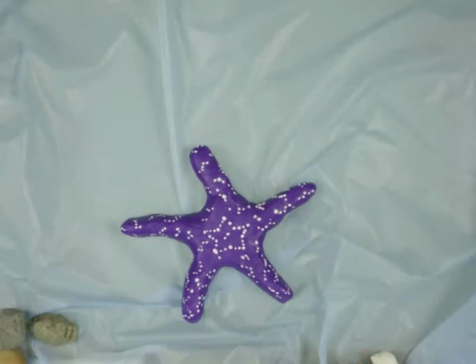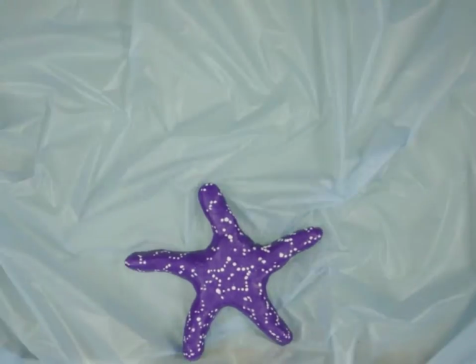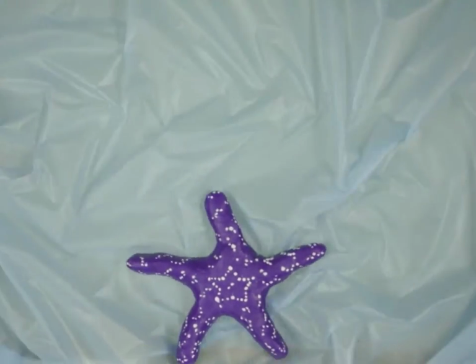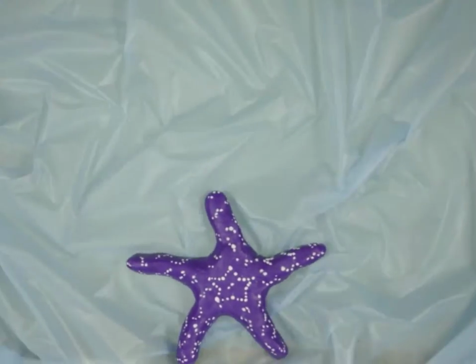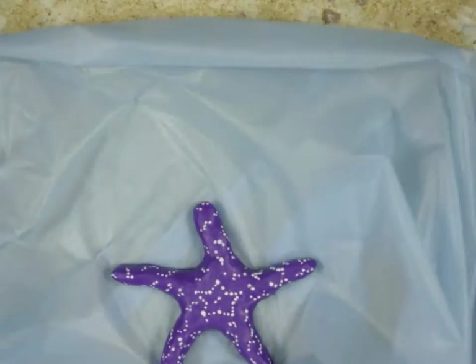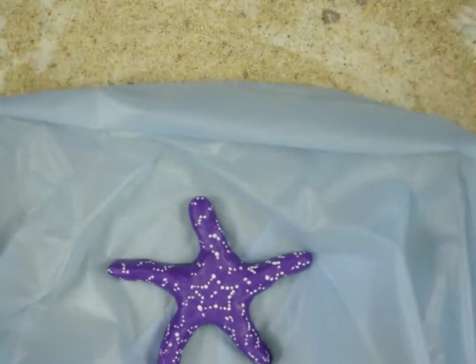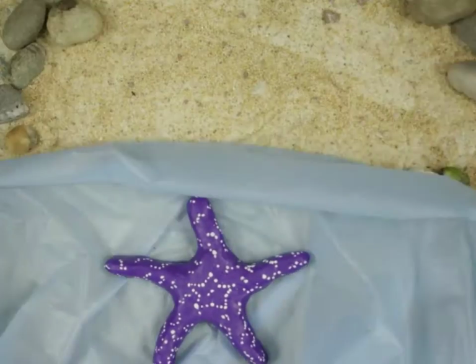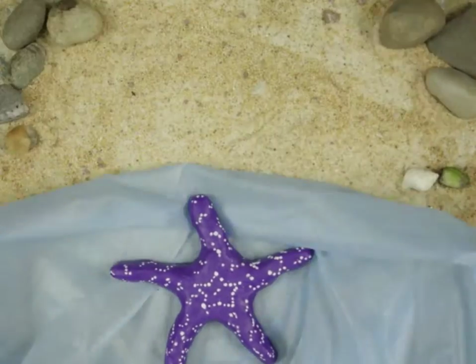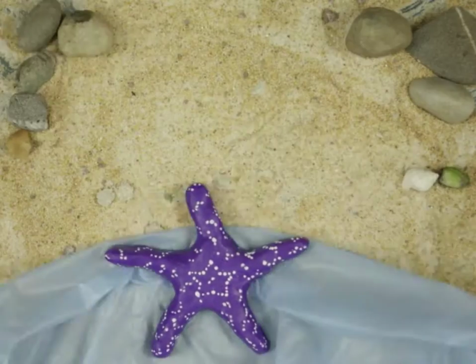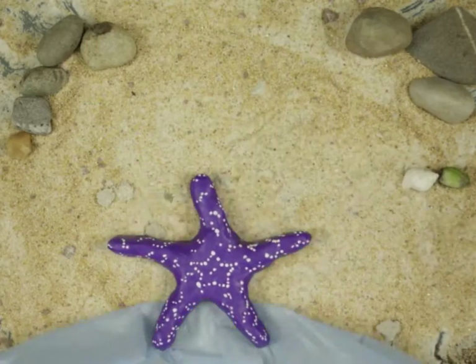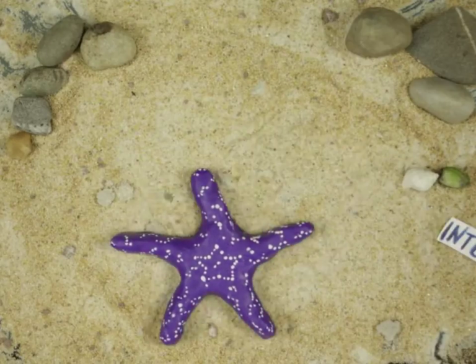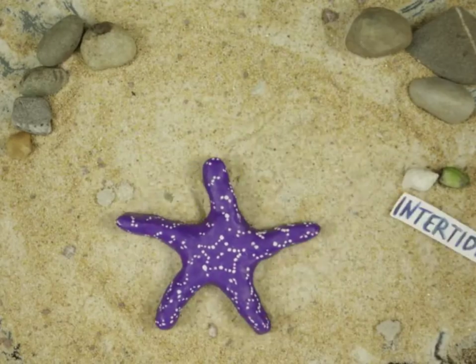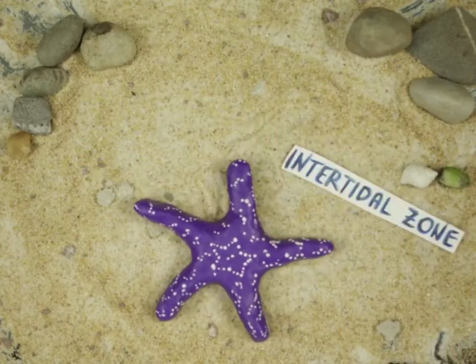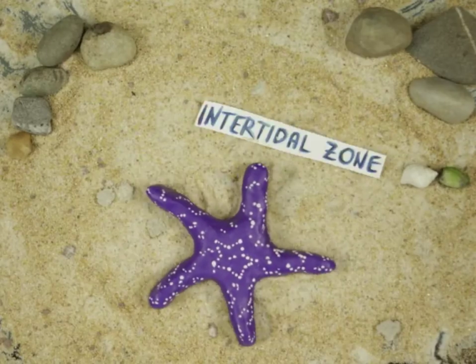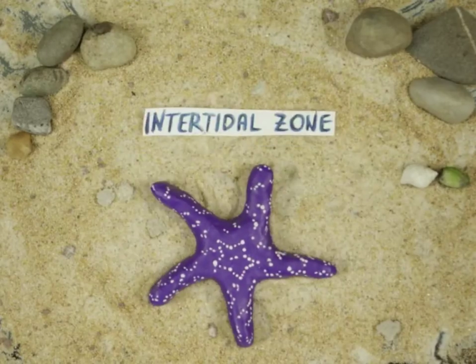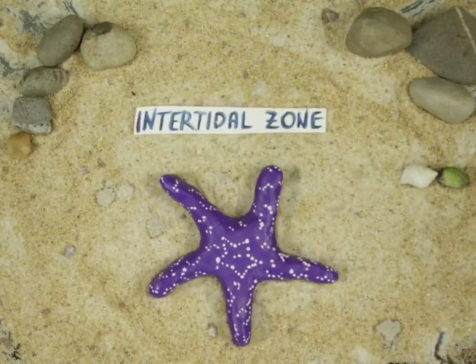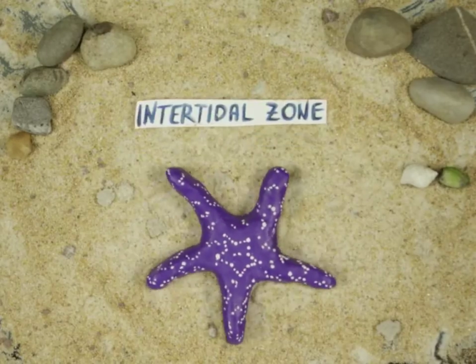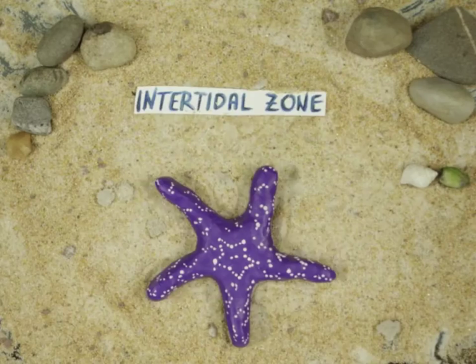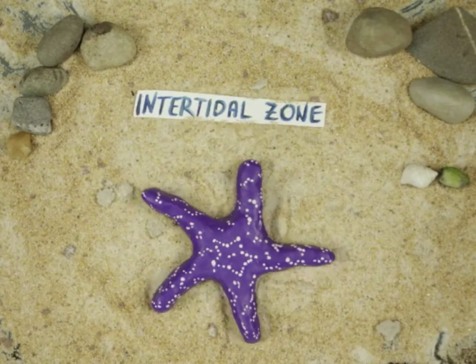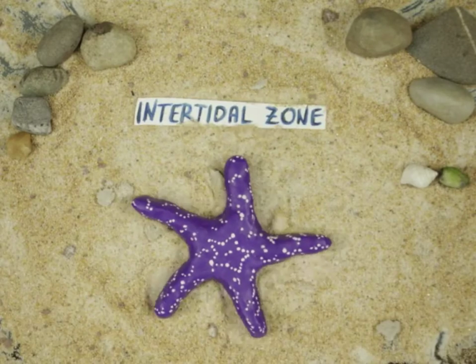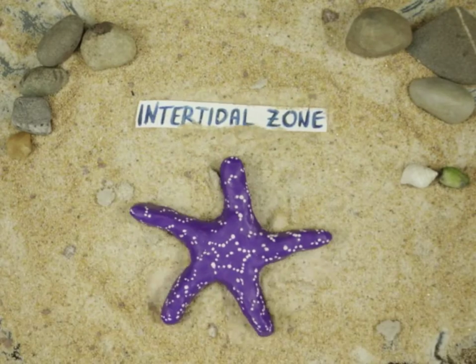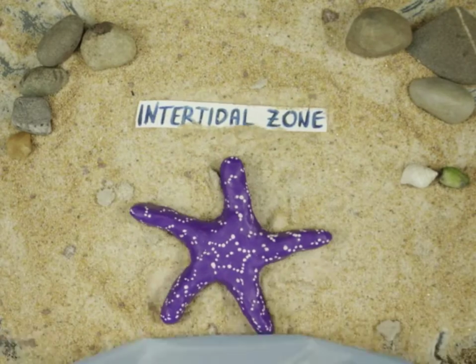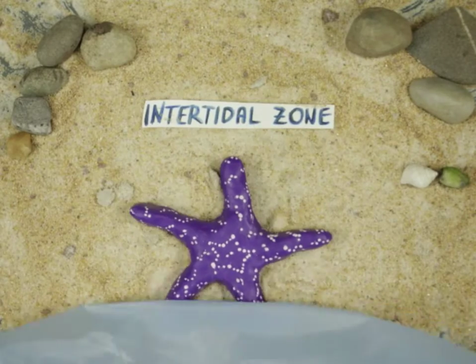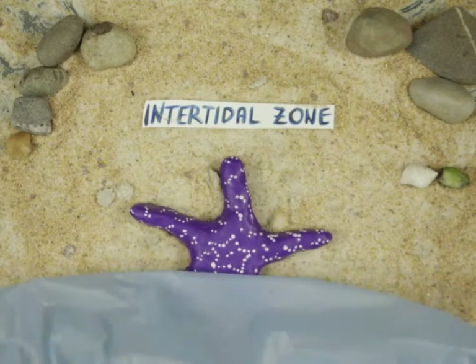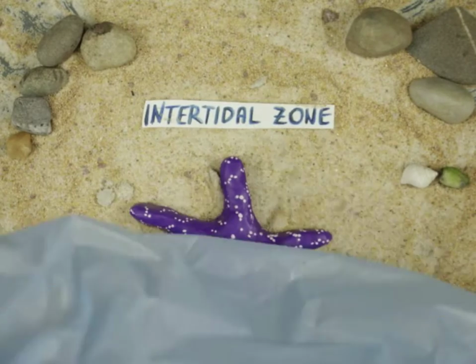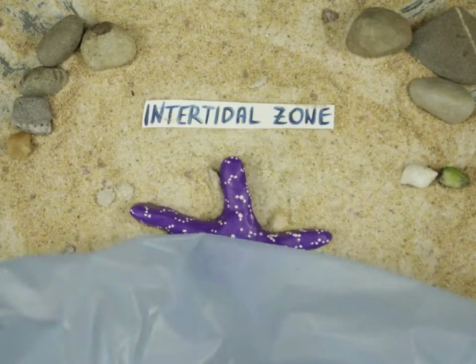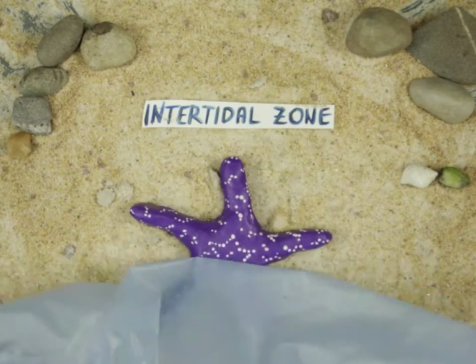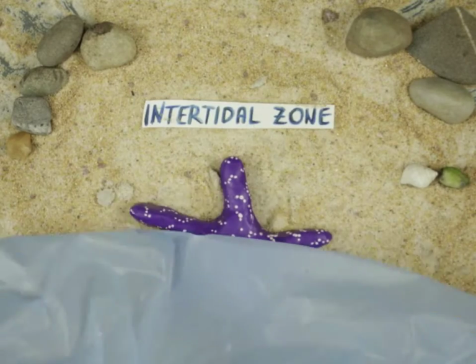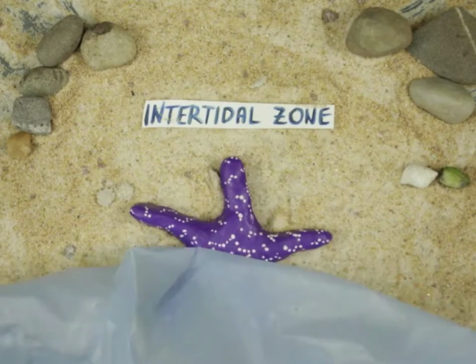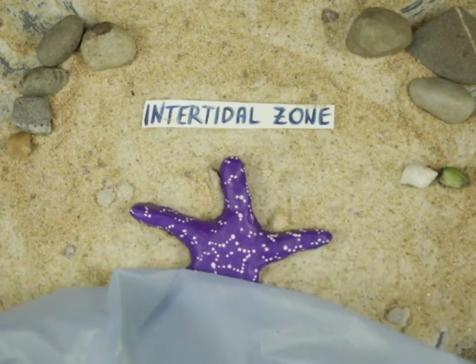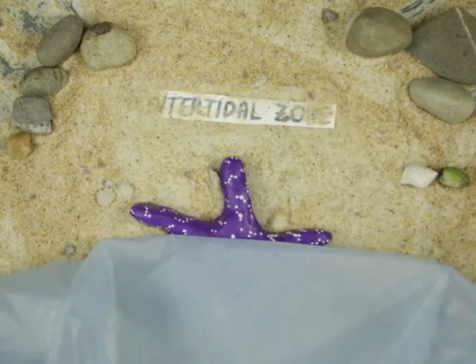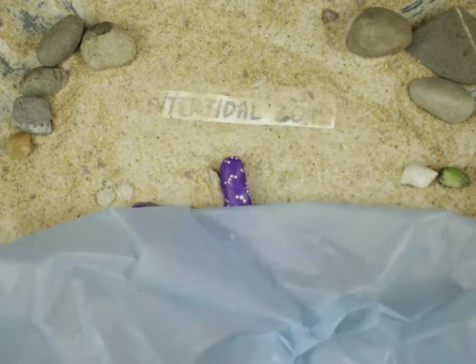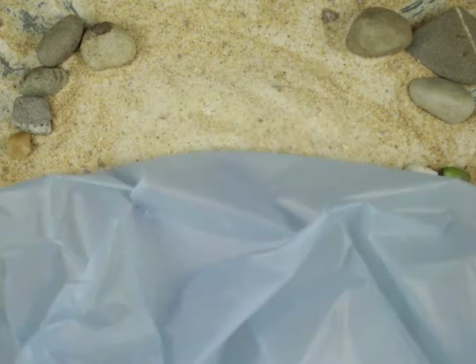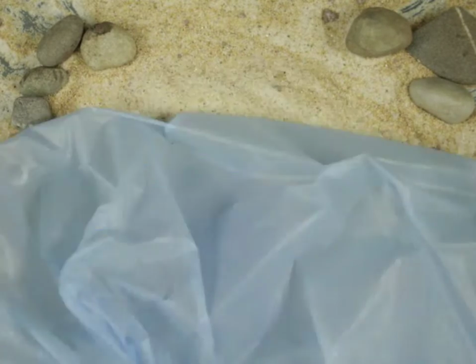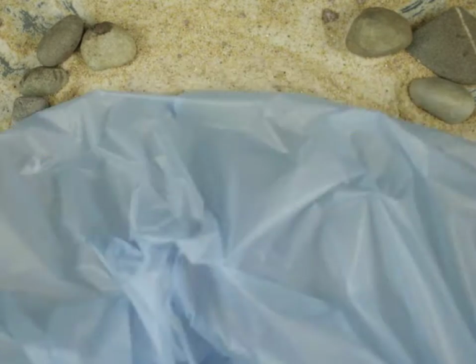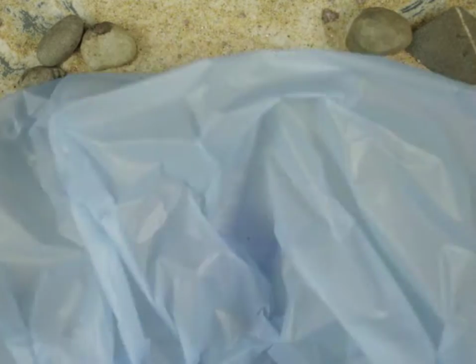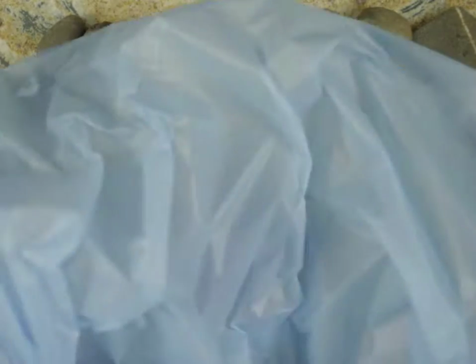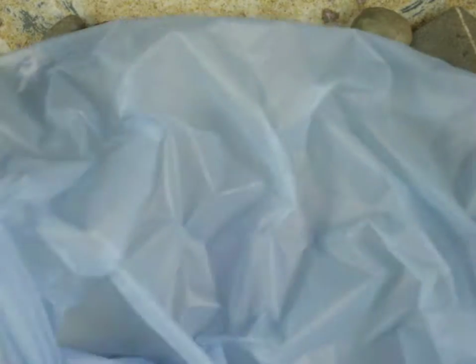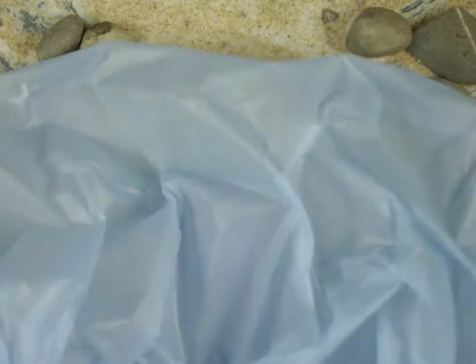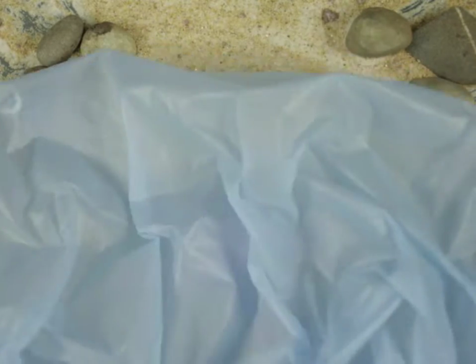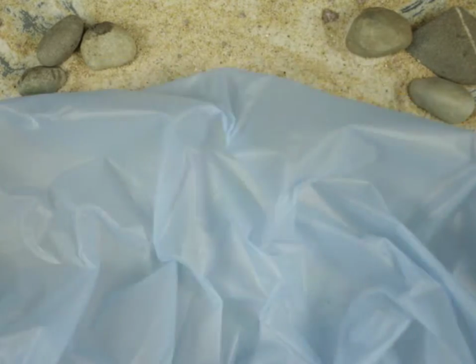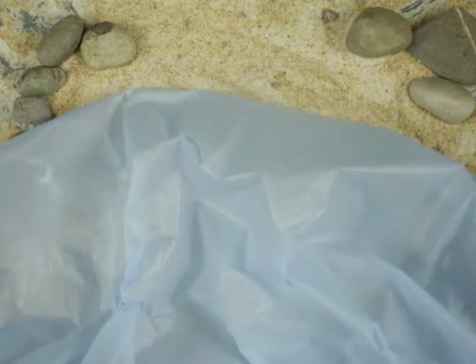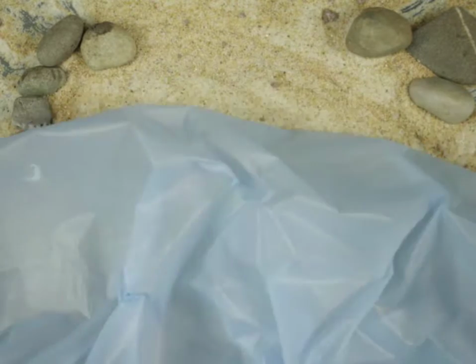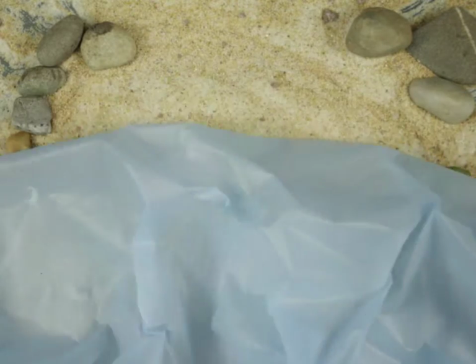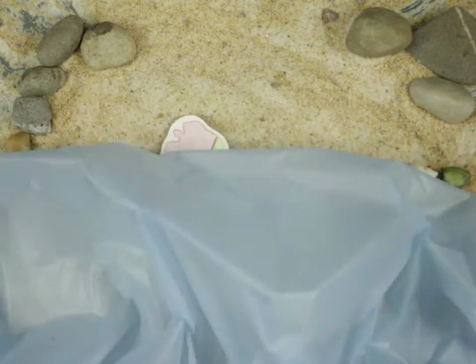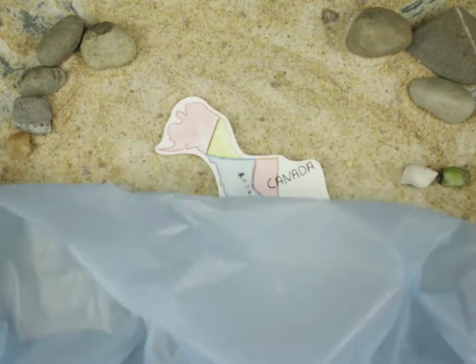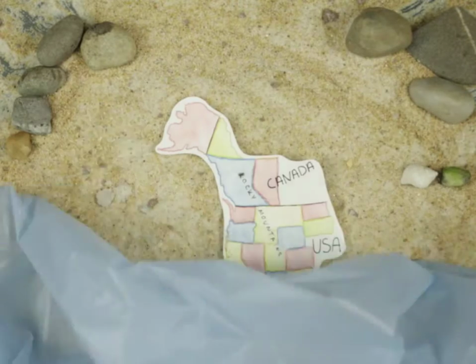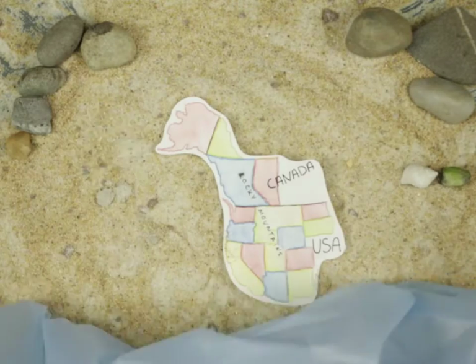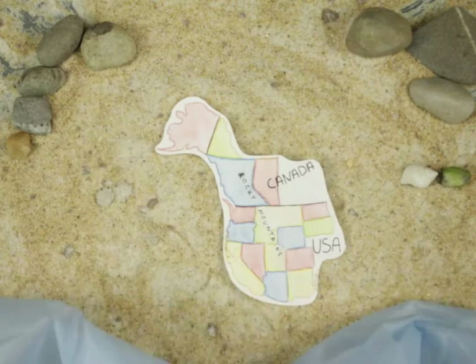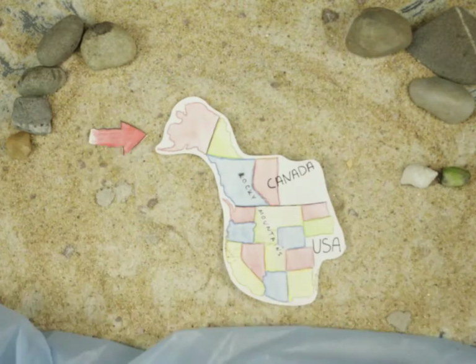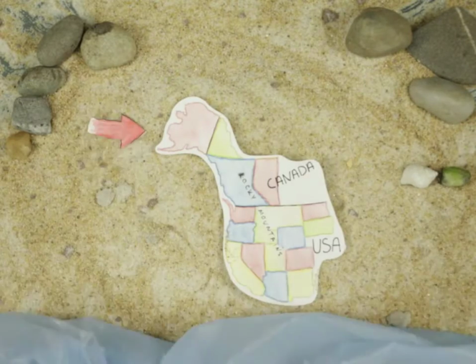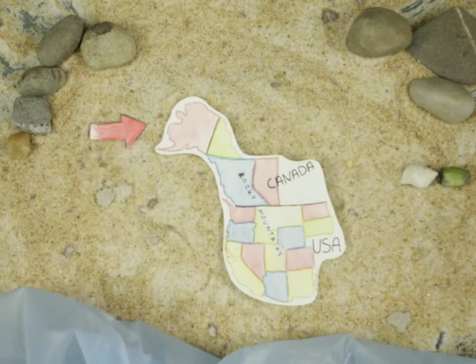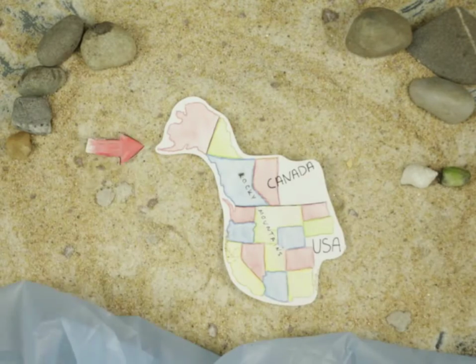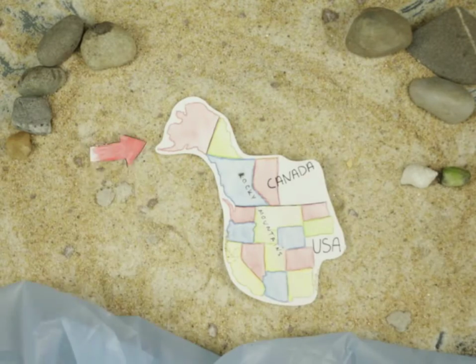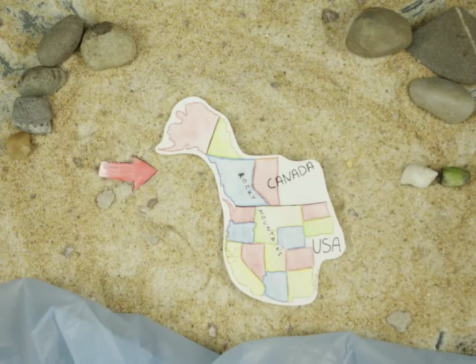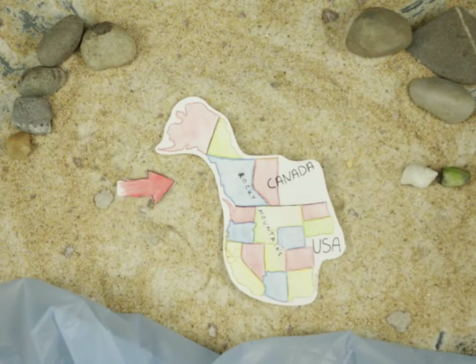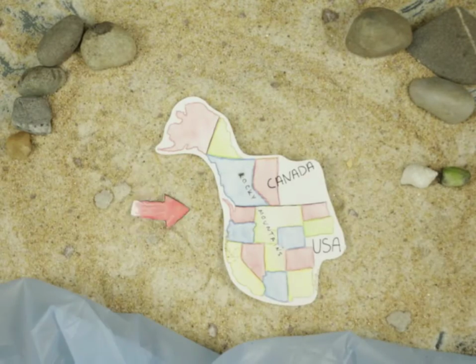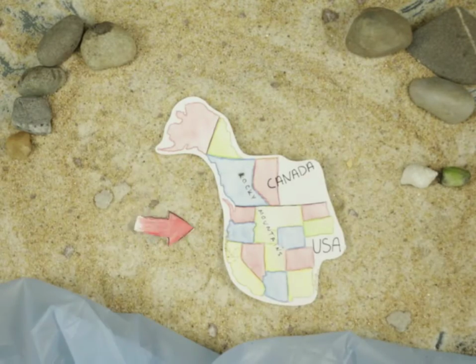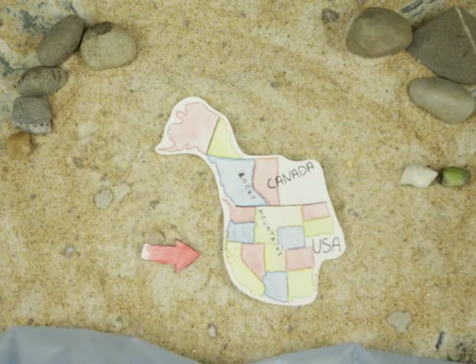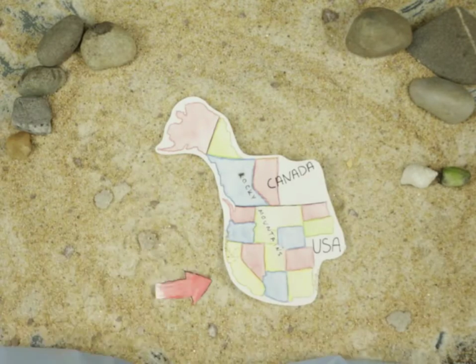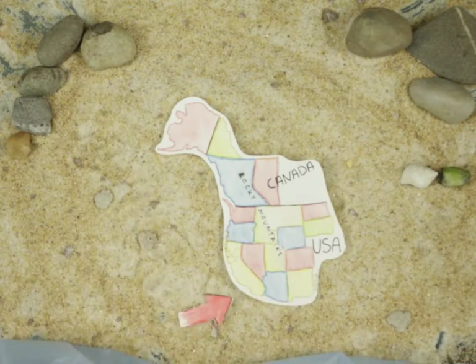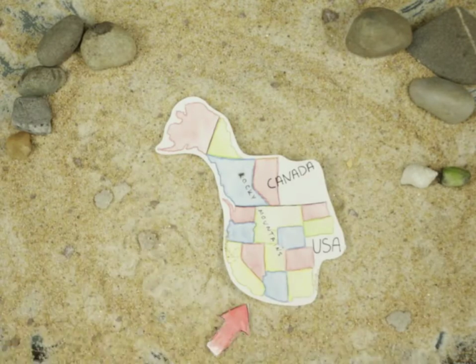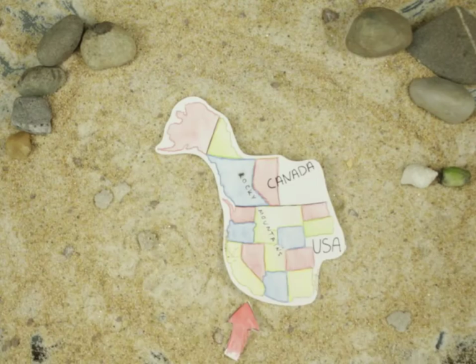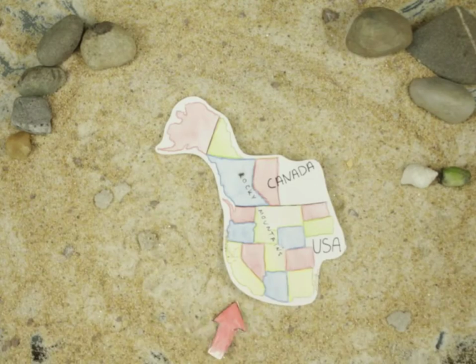Pisaster lives in the intertidal zone, the area where water levels vary during high and low tides, from northern Alaska to southern California.